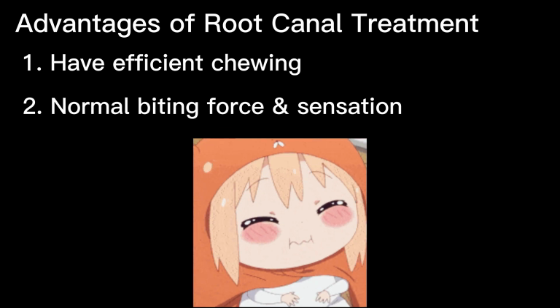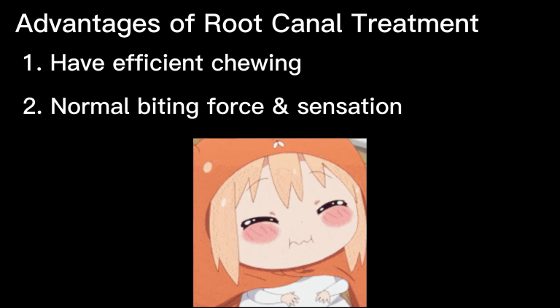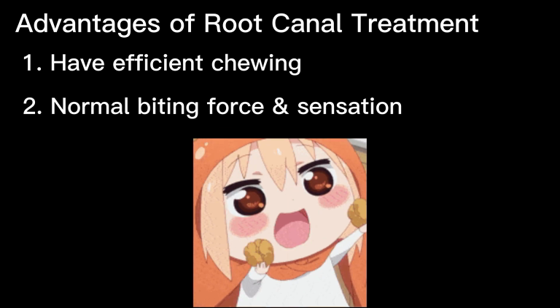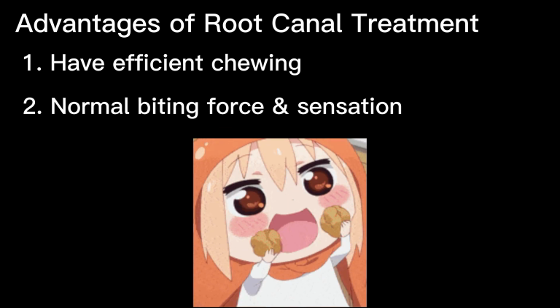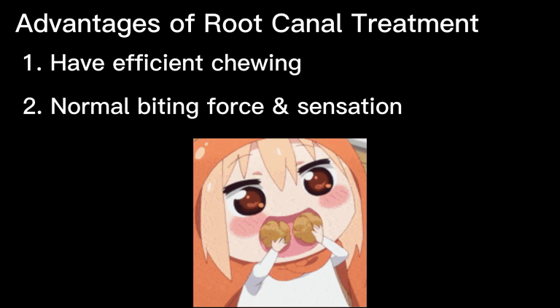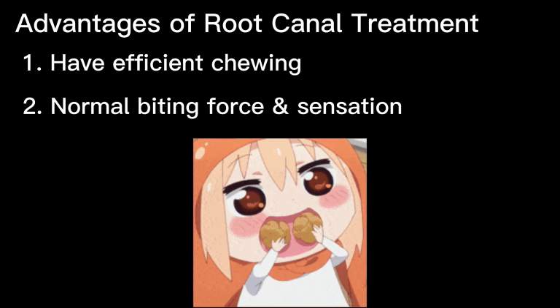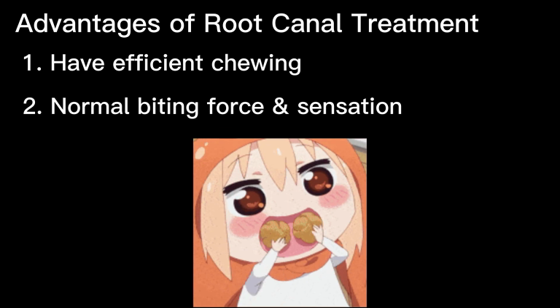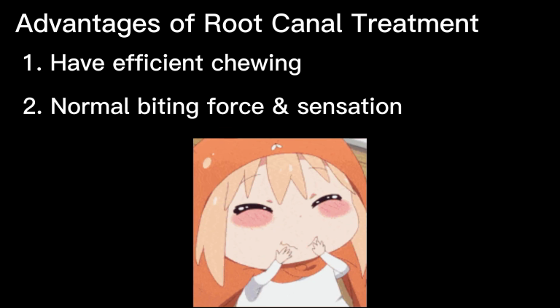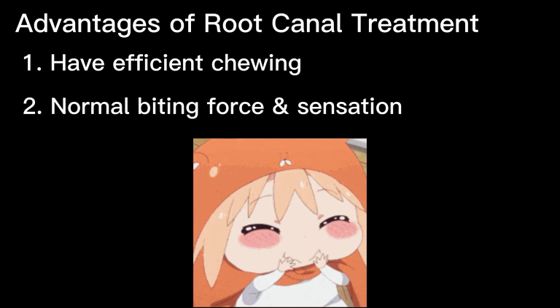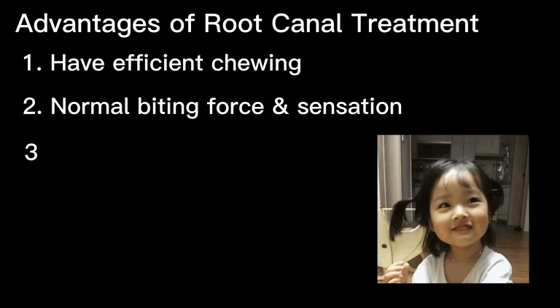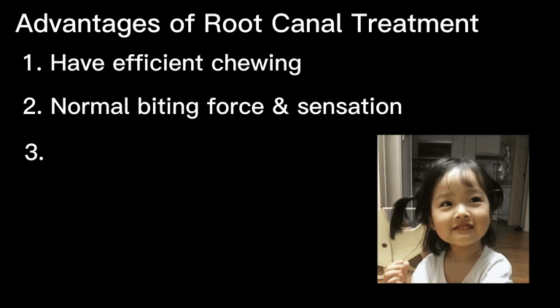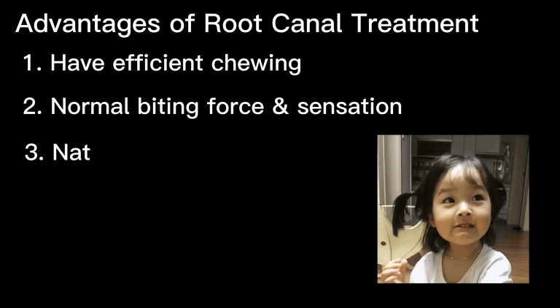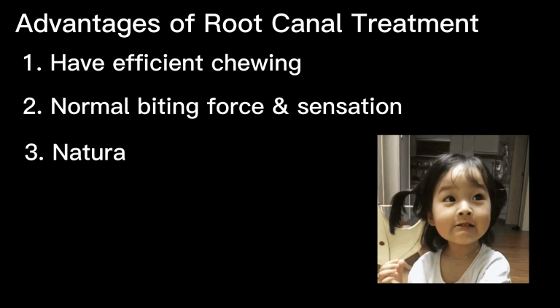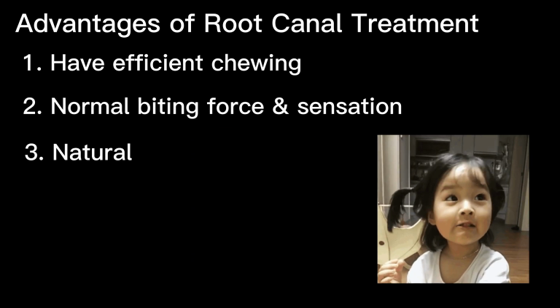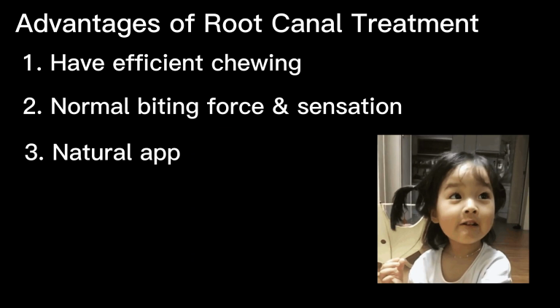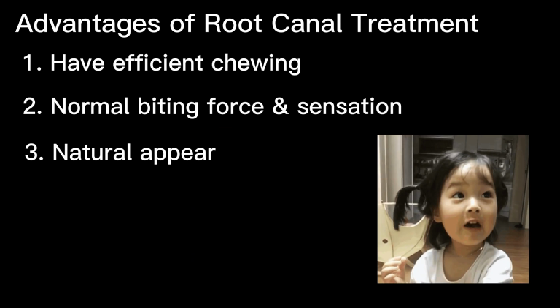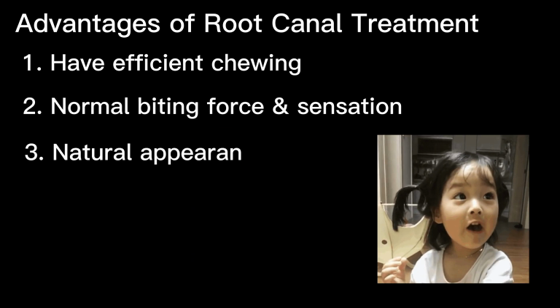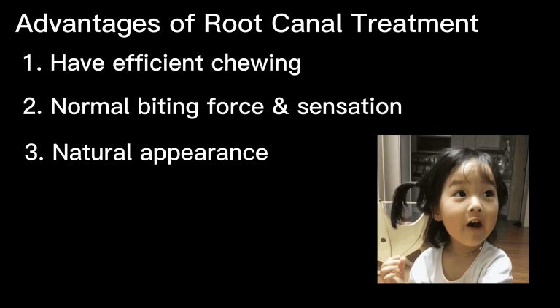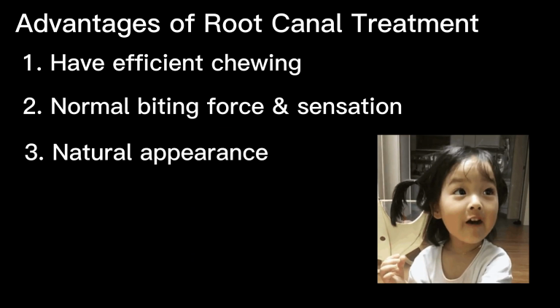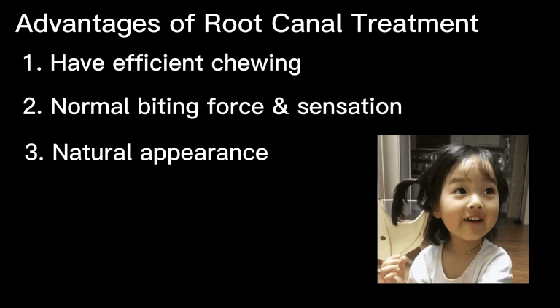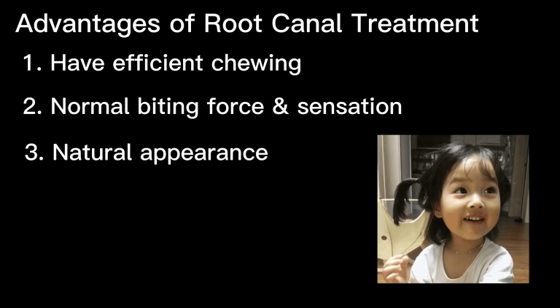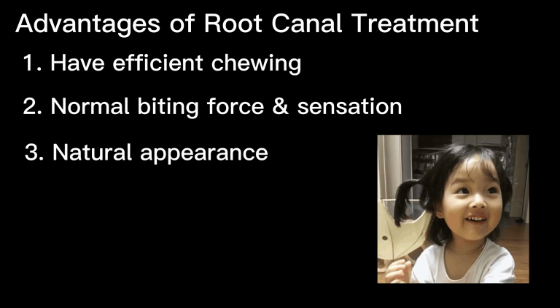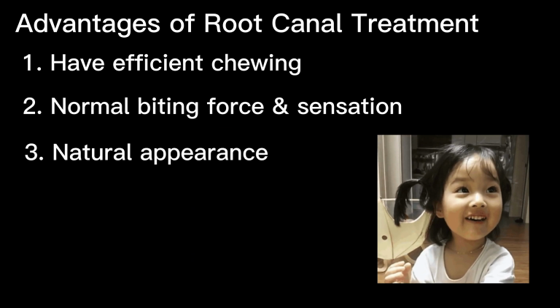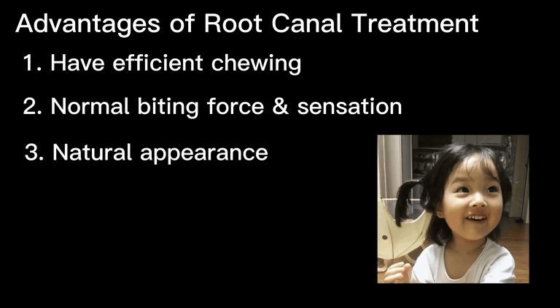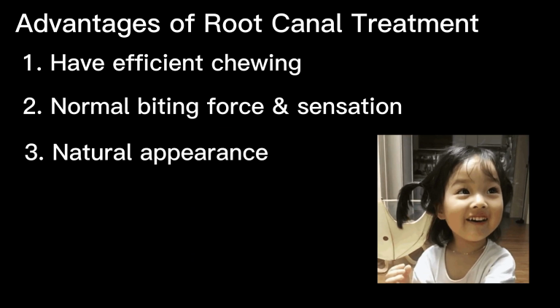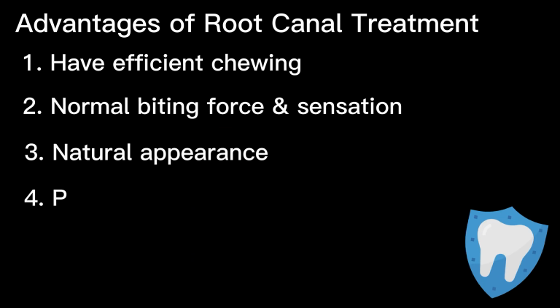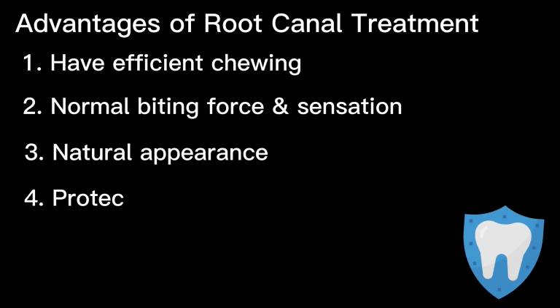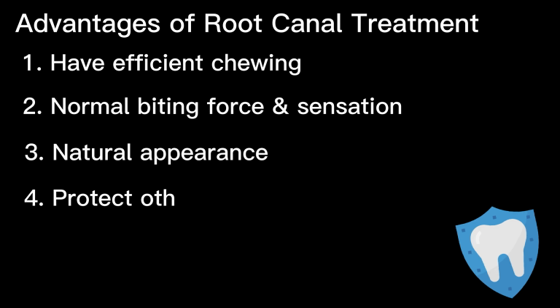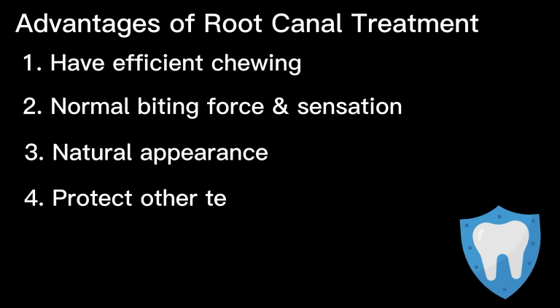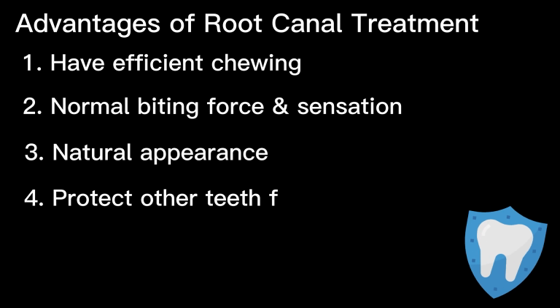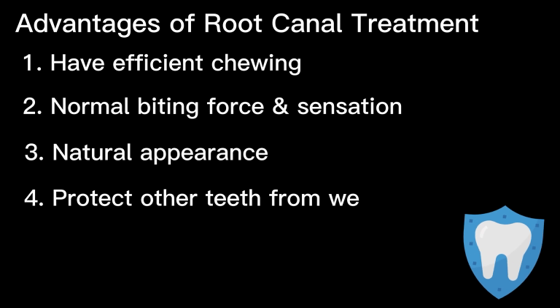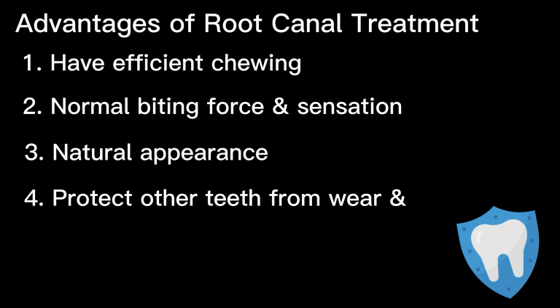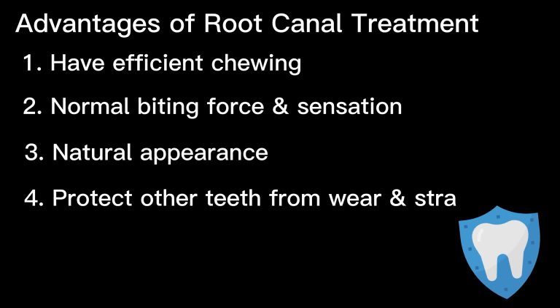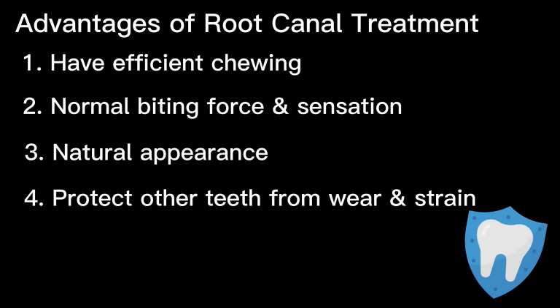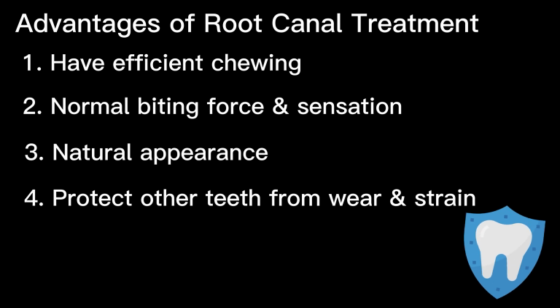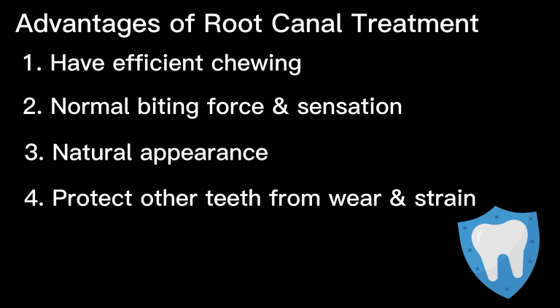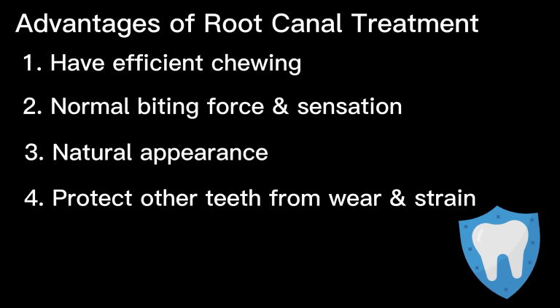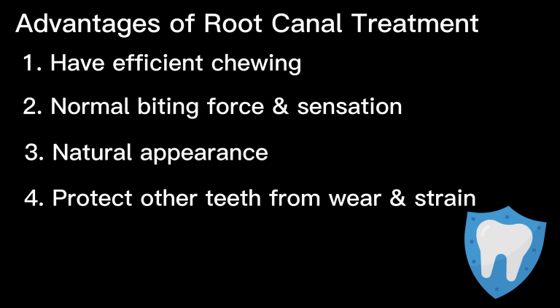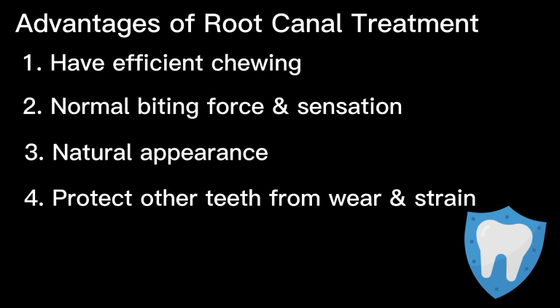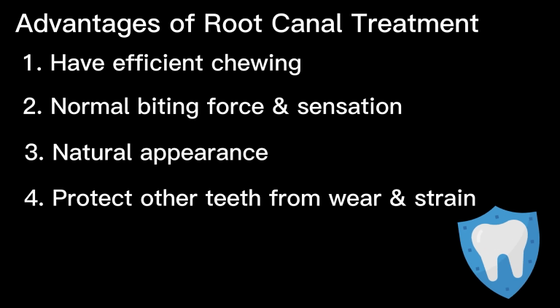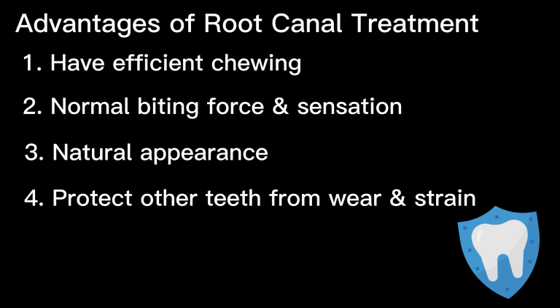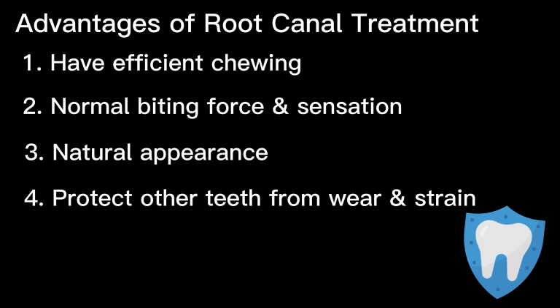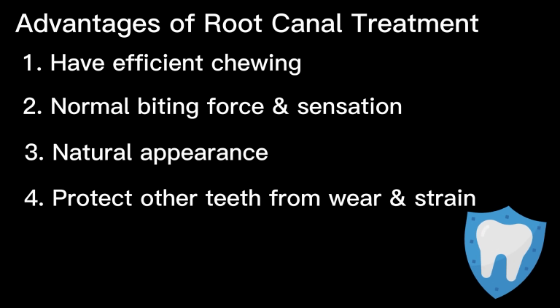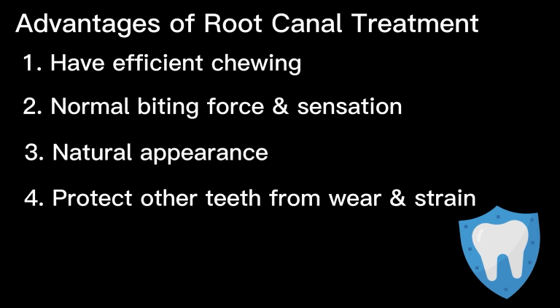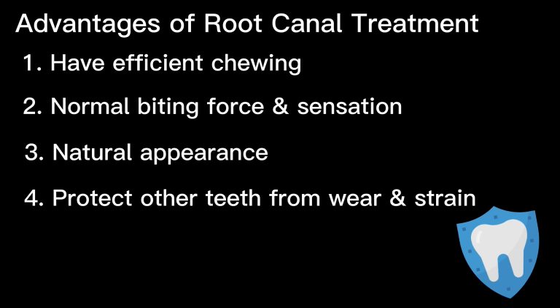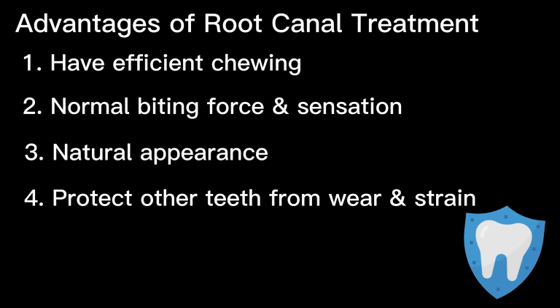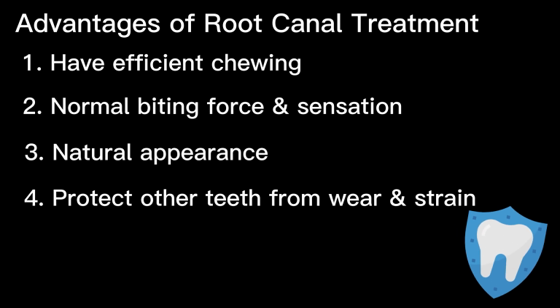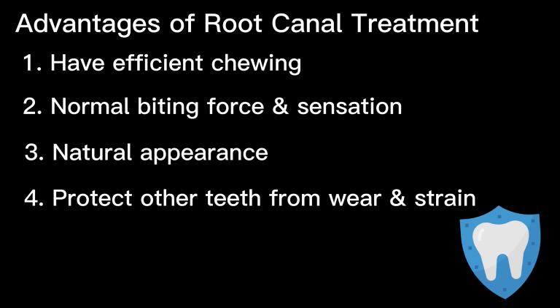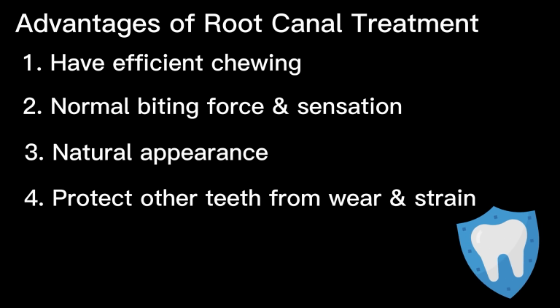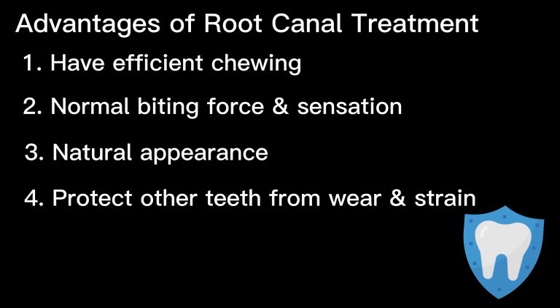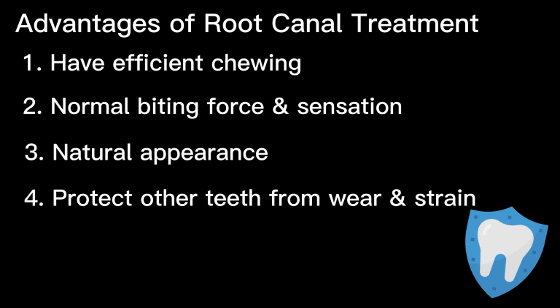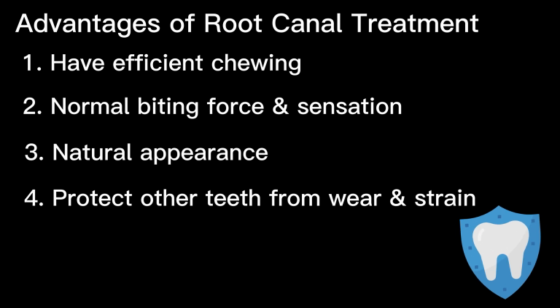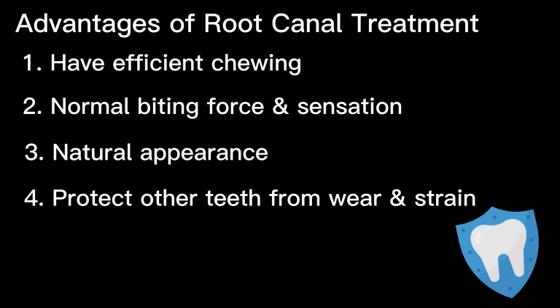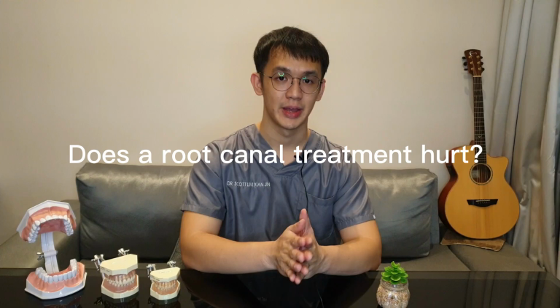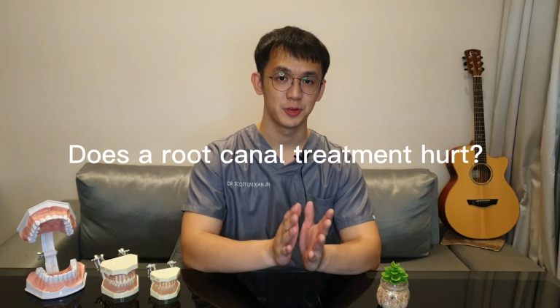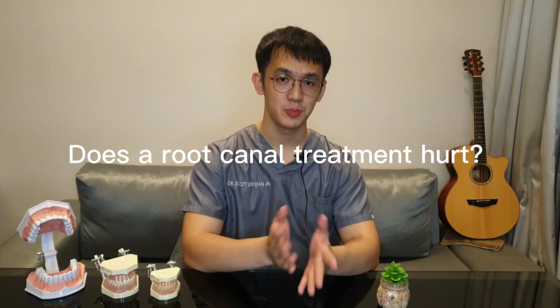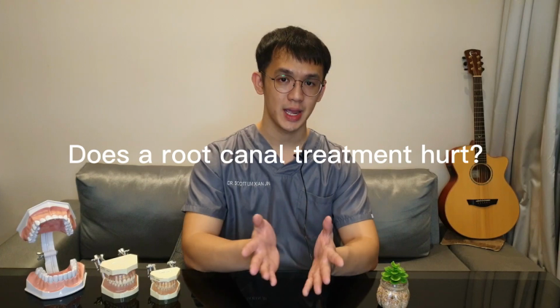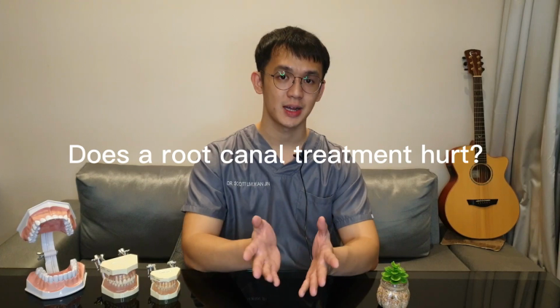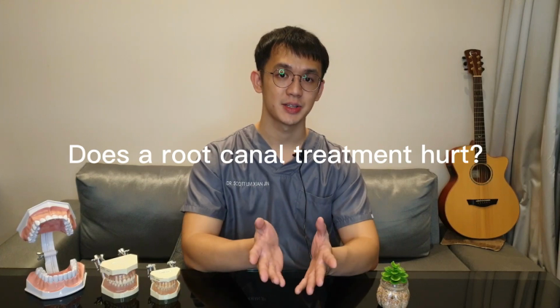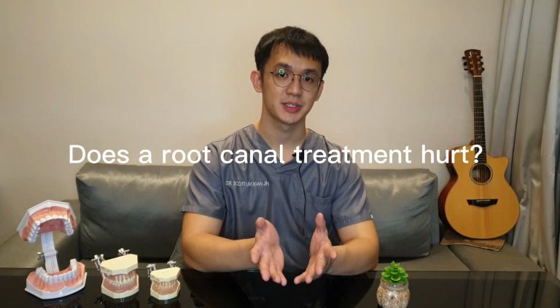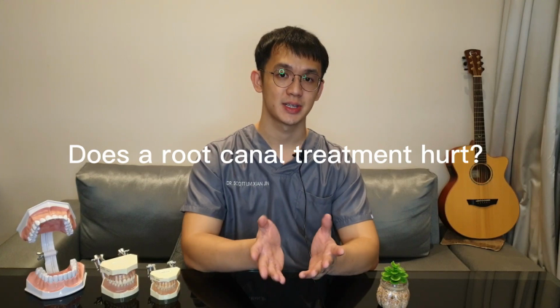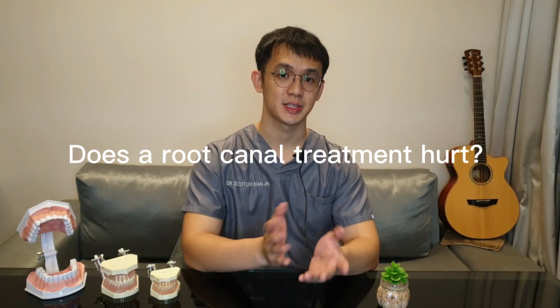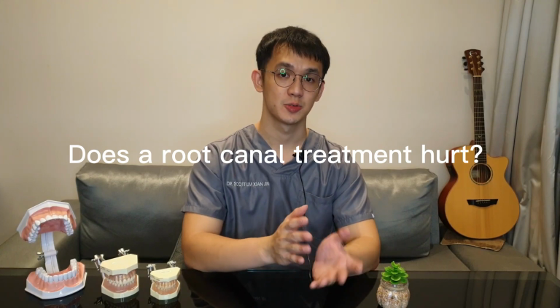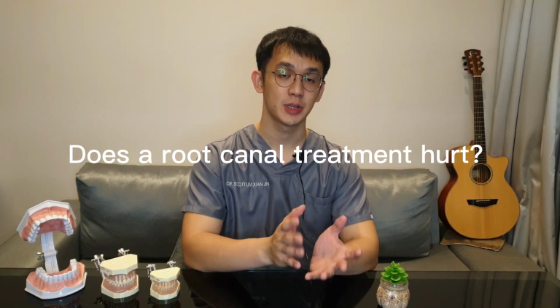Saving the natural tooth provides natural appearance and protects other teeth from excessive wear or strain. You may ask: does a root canal treatment hurt?